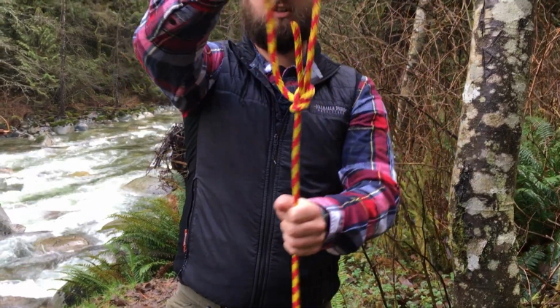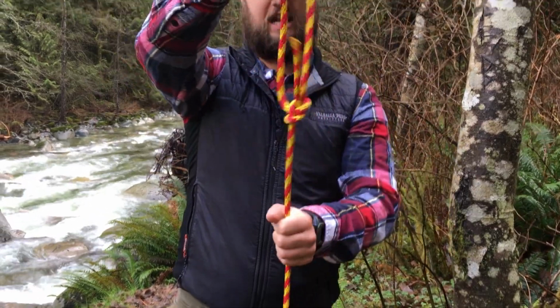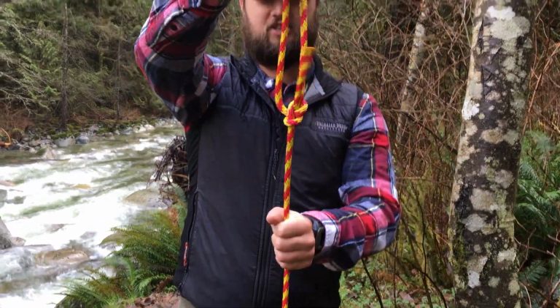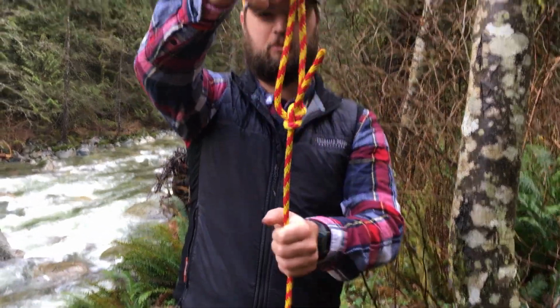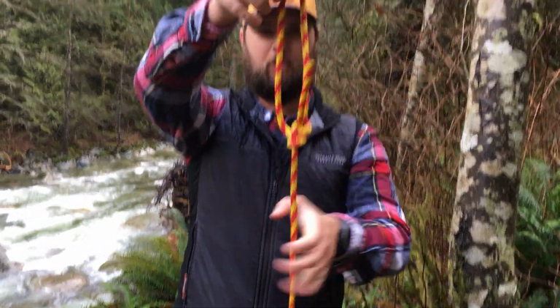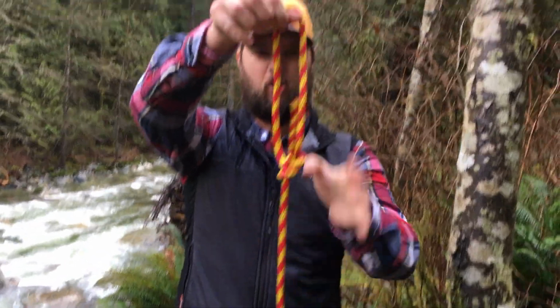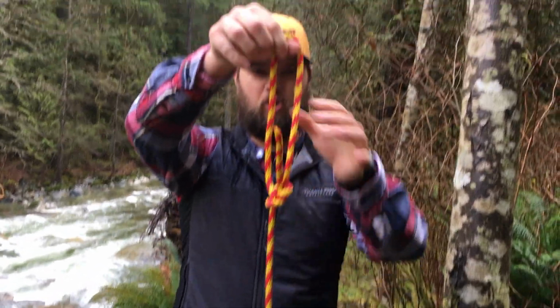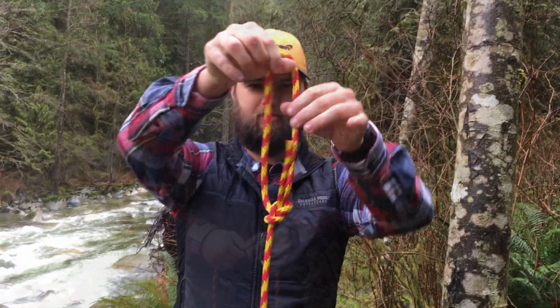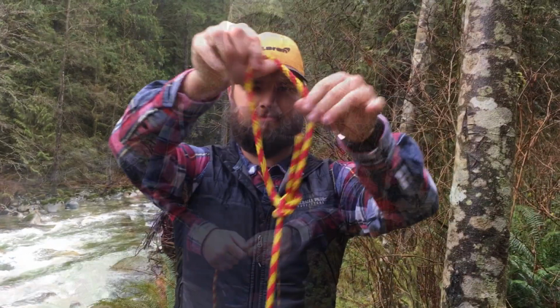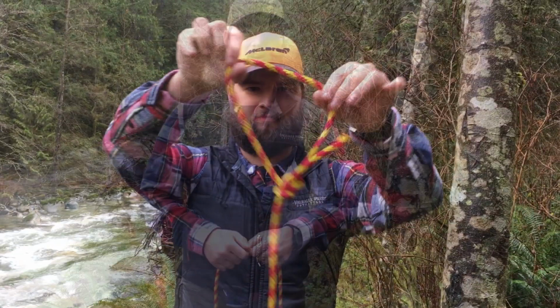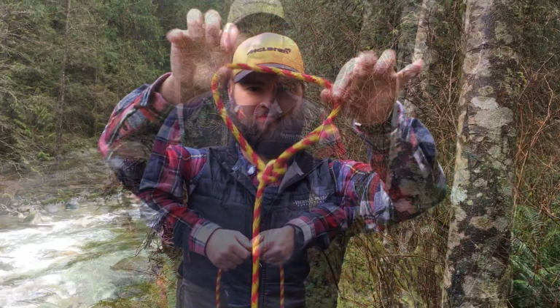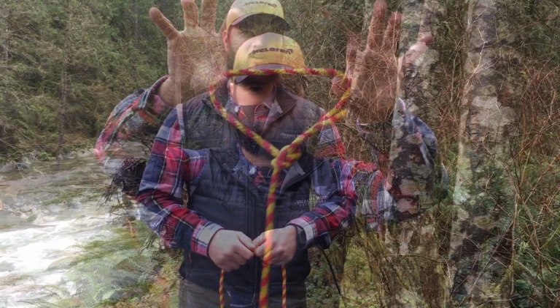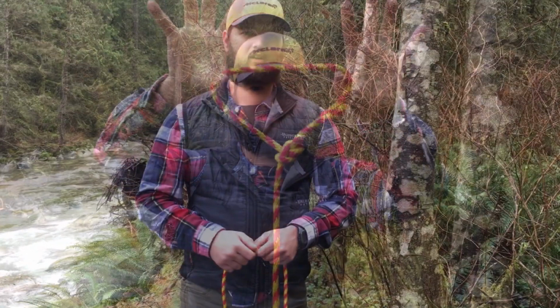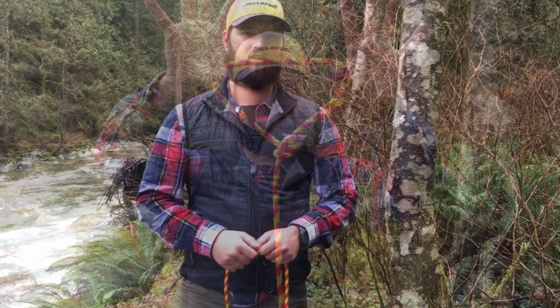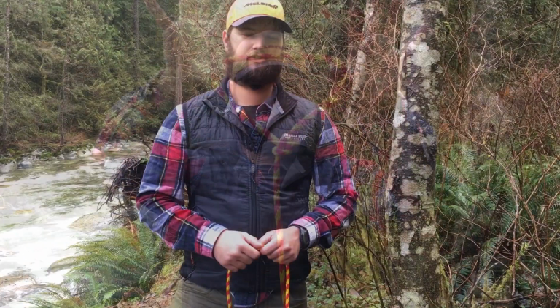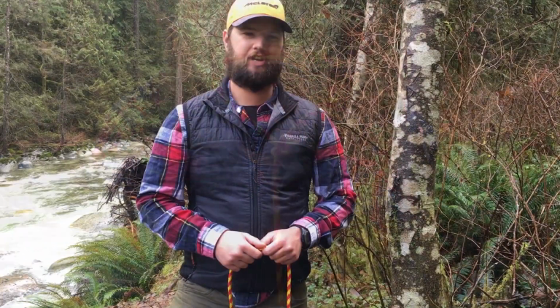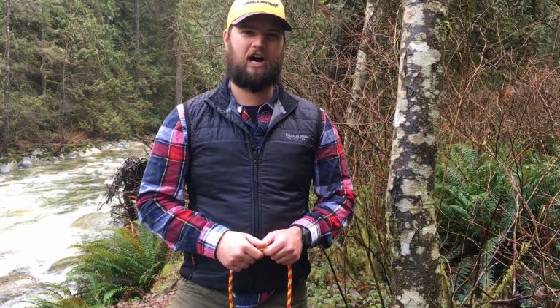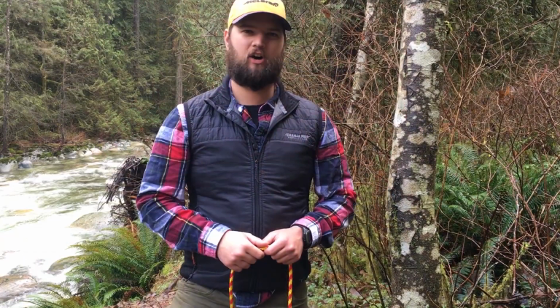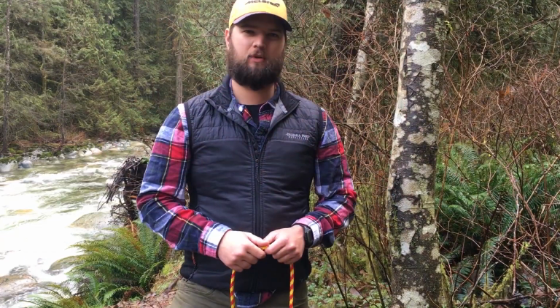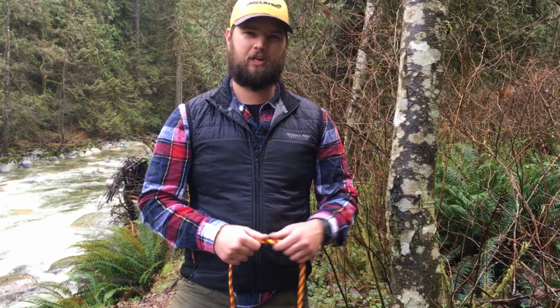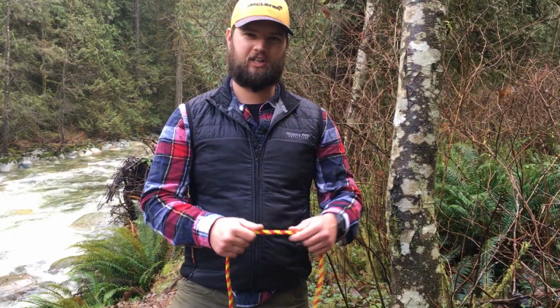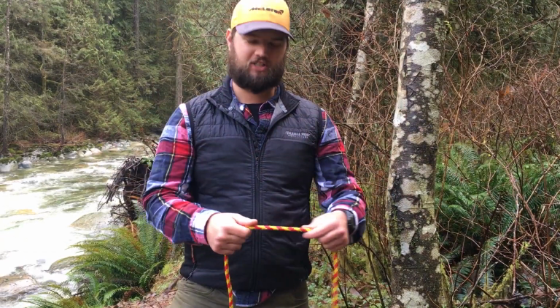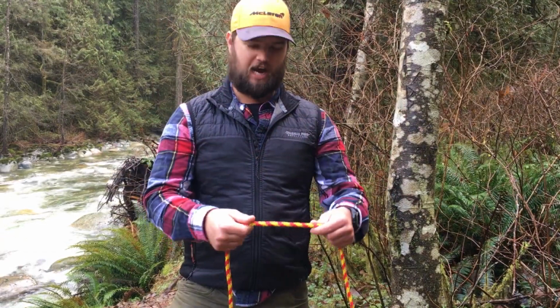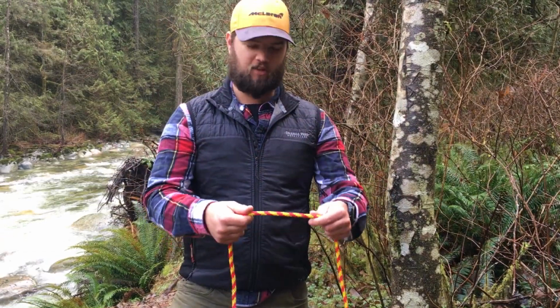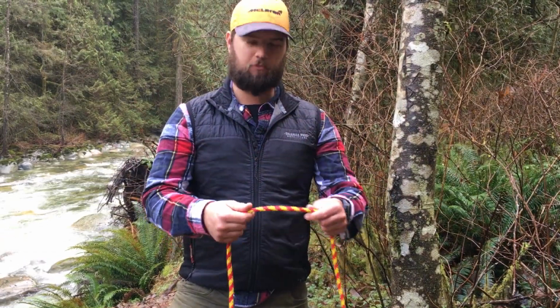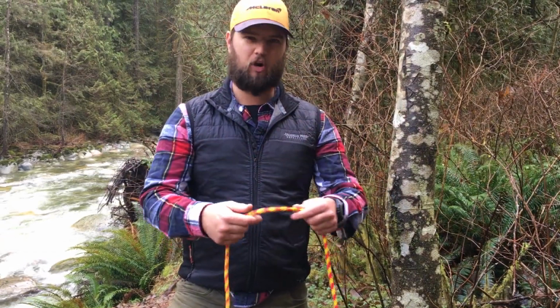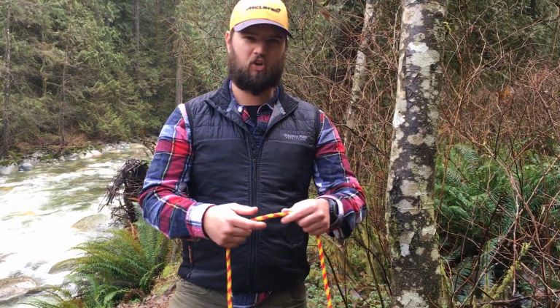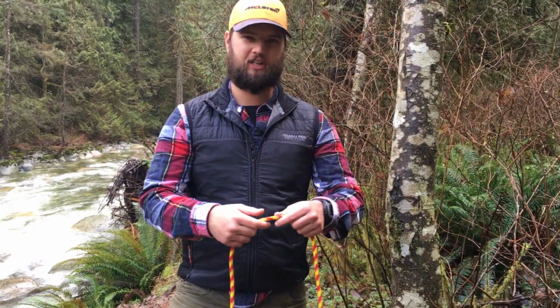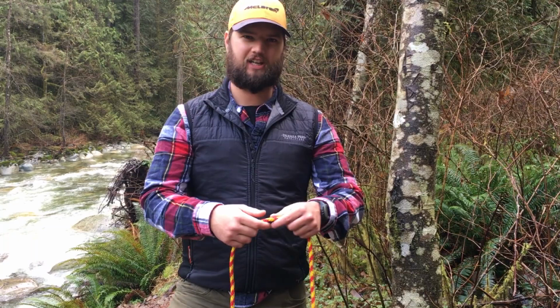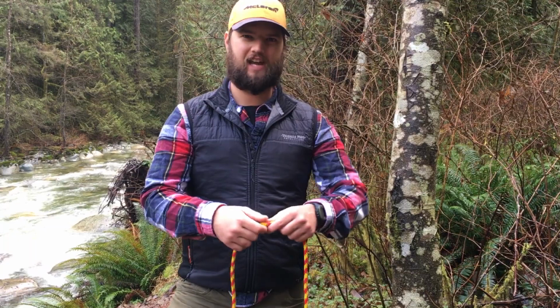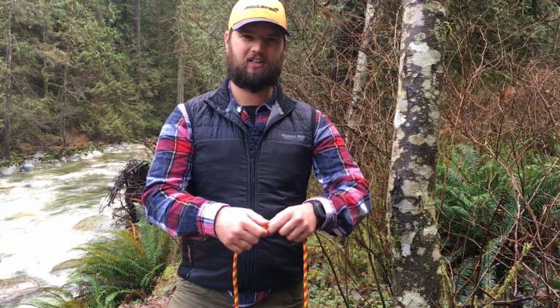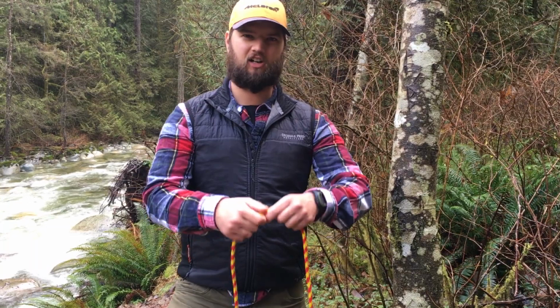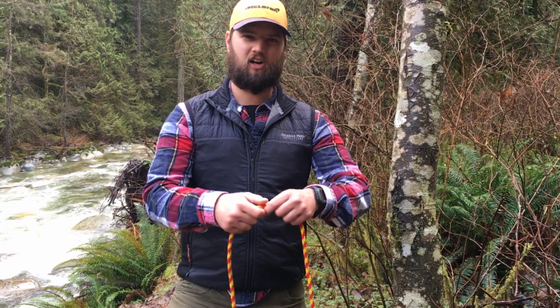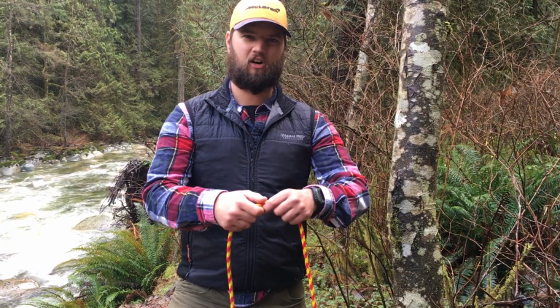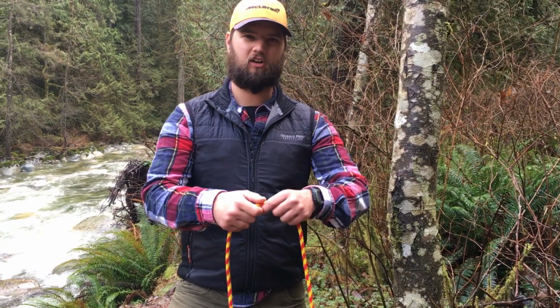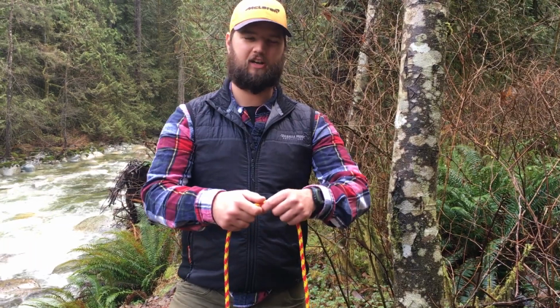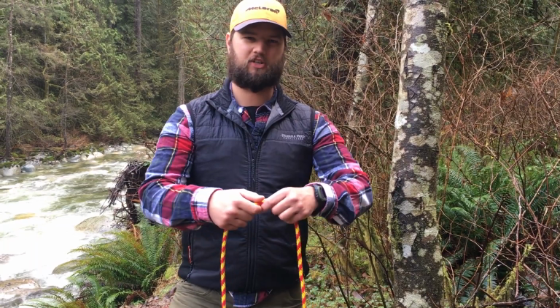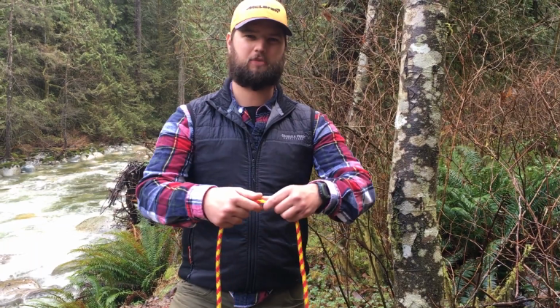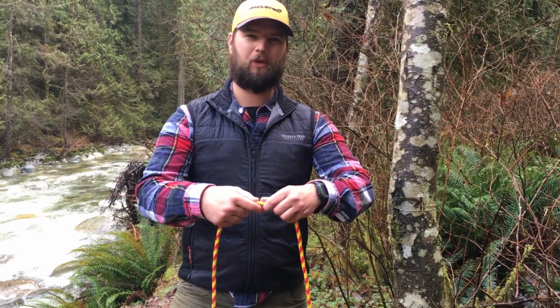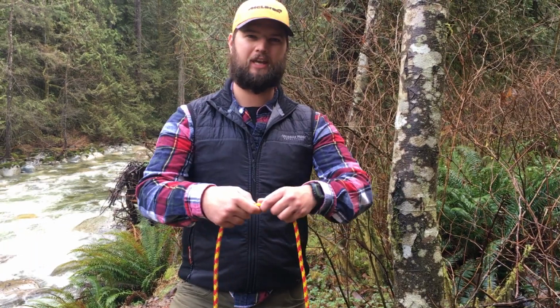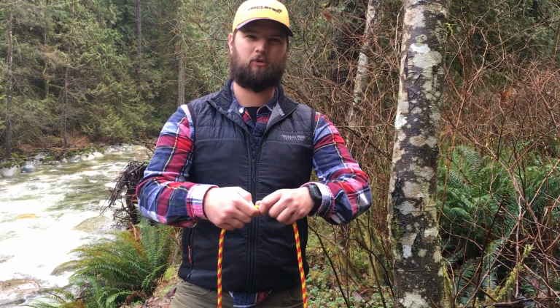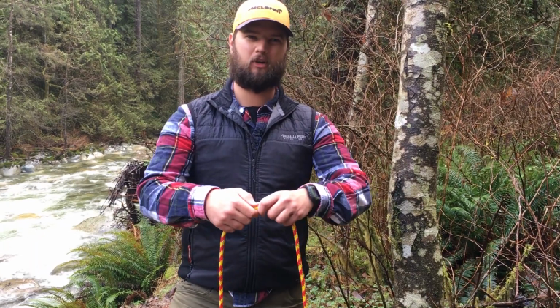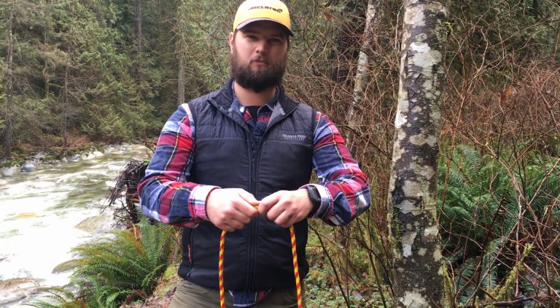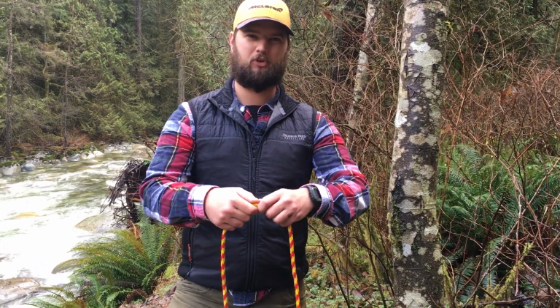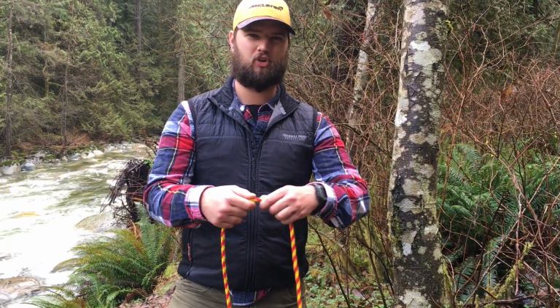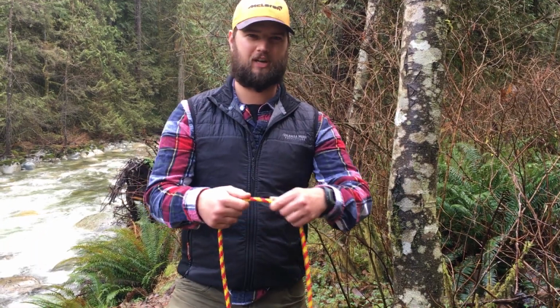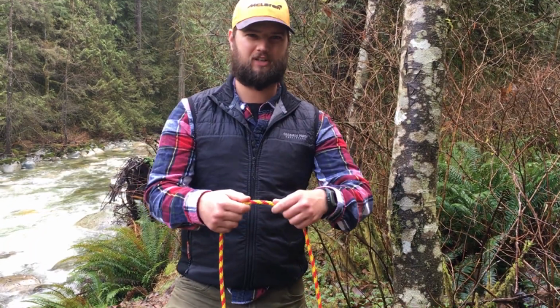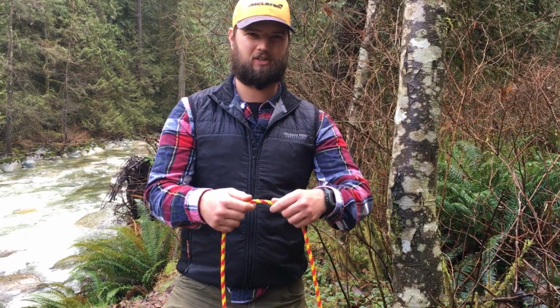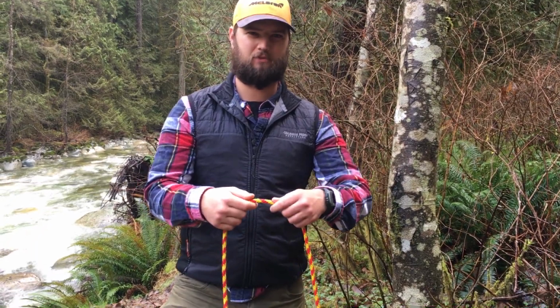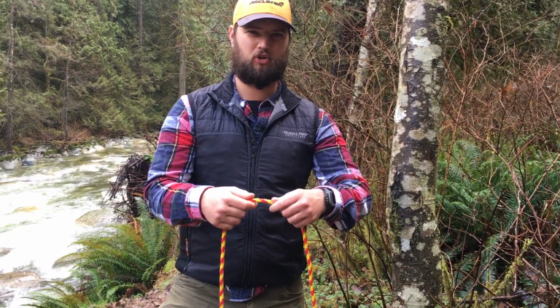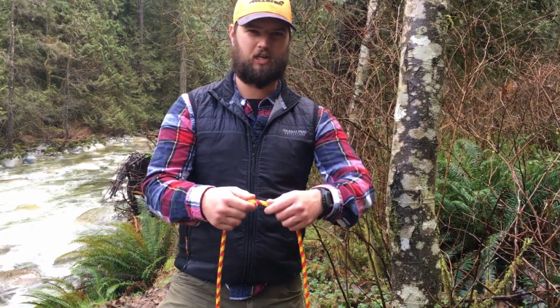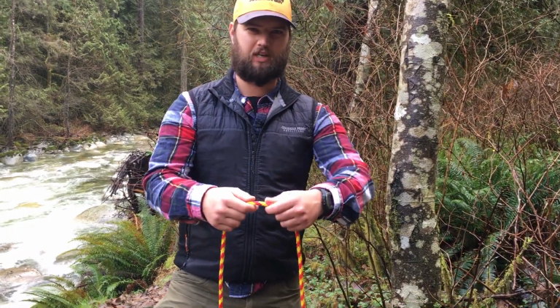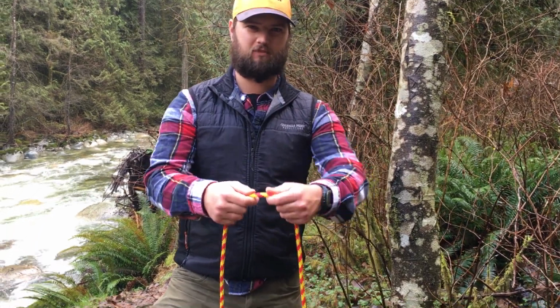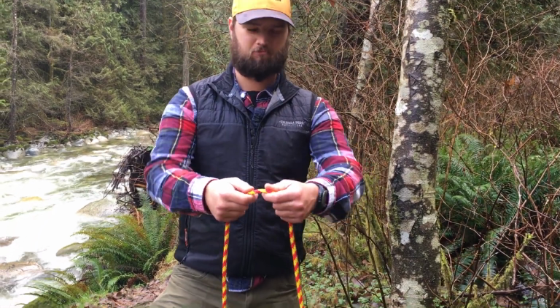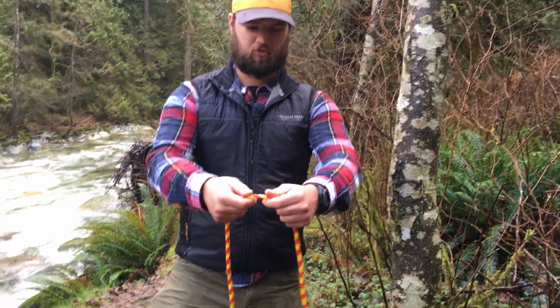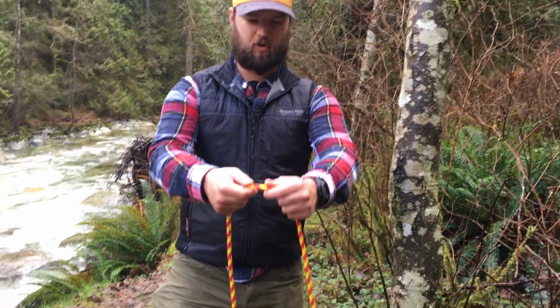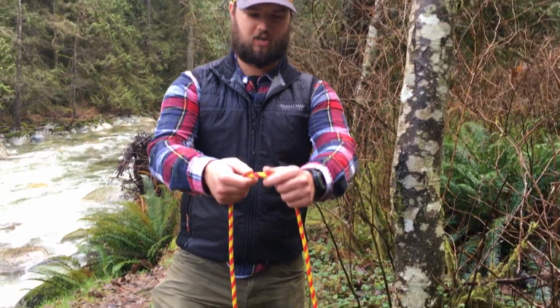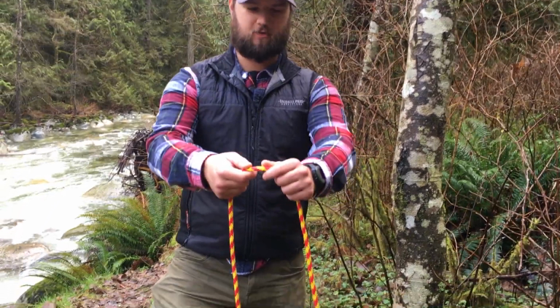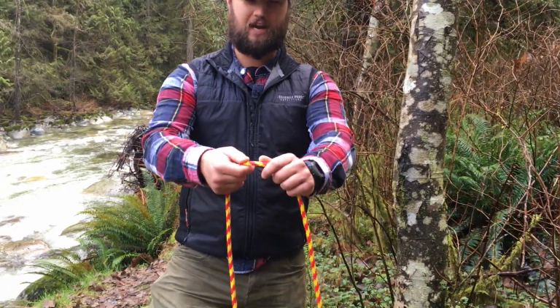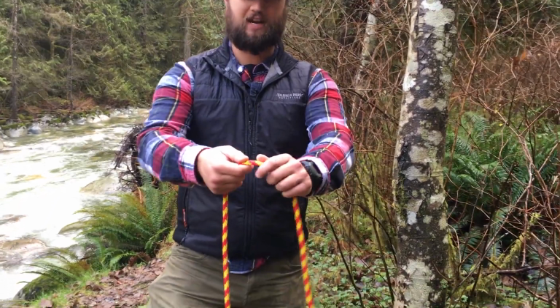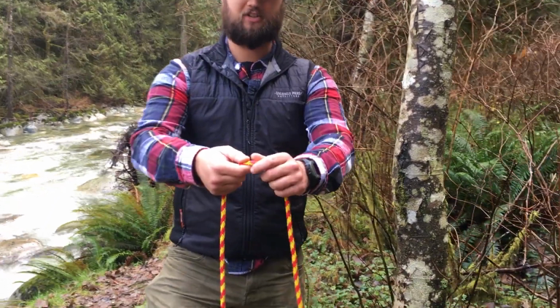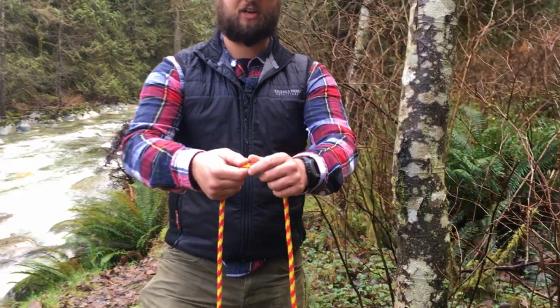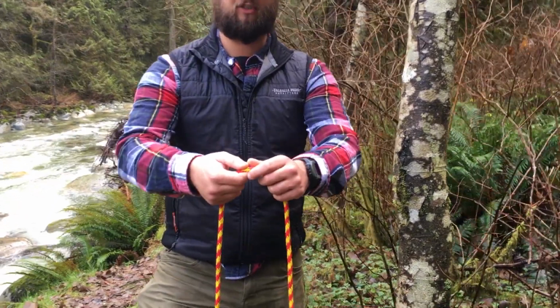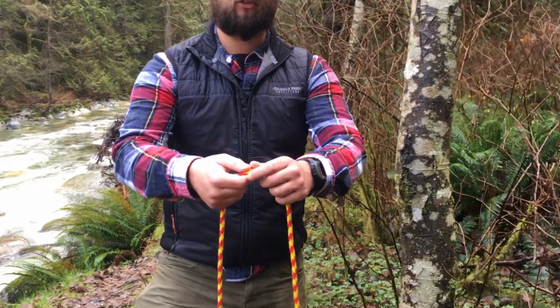That's the bowline. So now I'm going to tie the bowline again and I'll explain what I'm doing as I'm doing it. Watch my hands carefully.